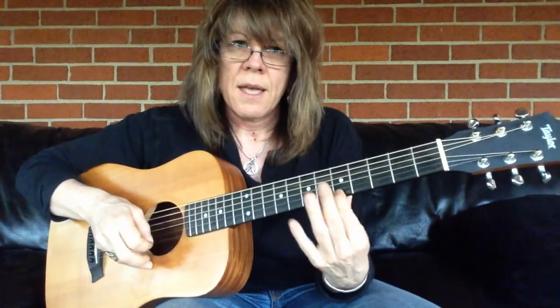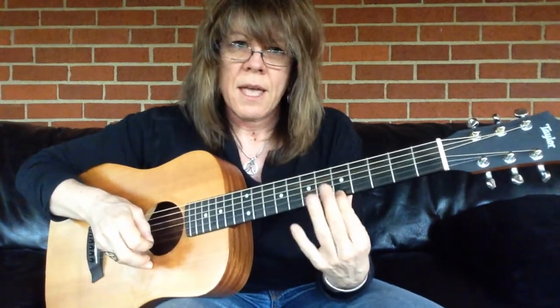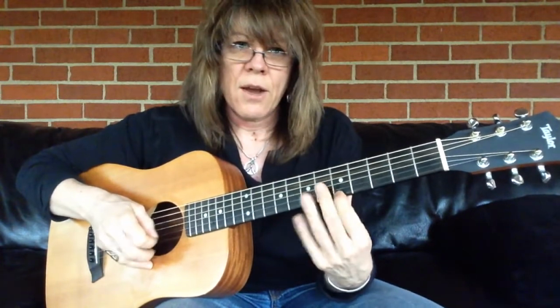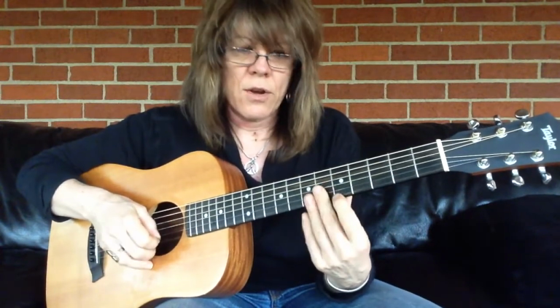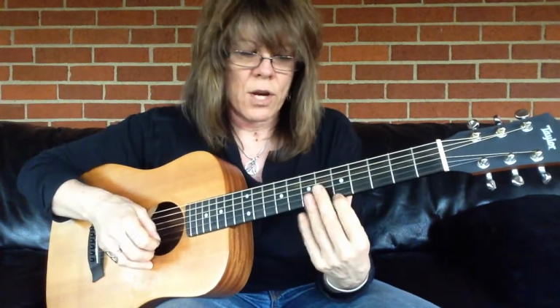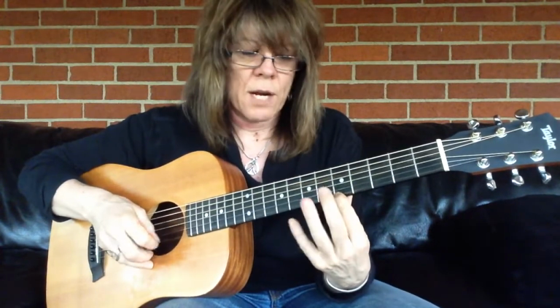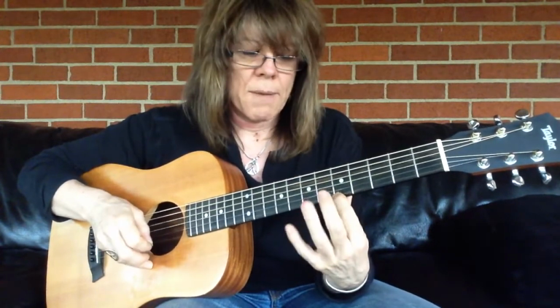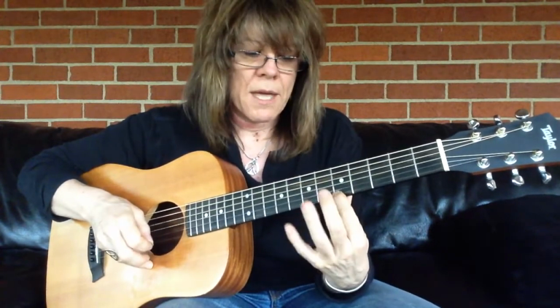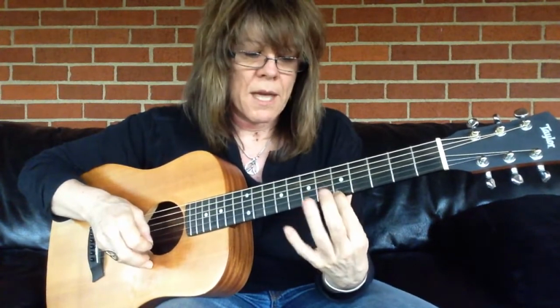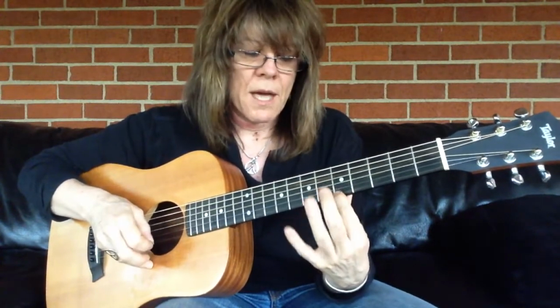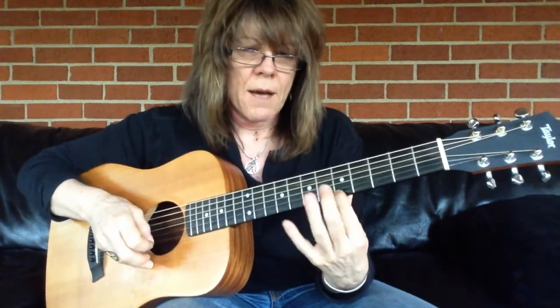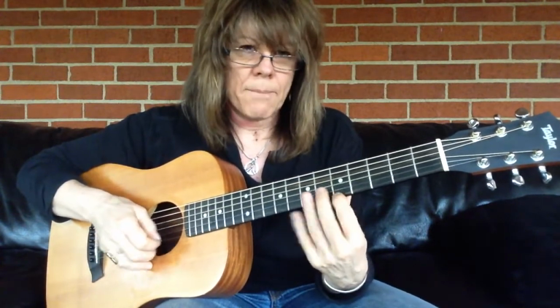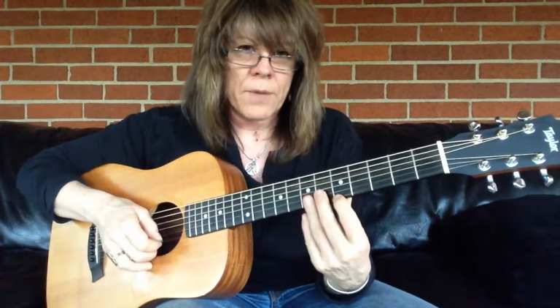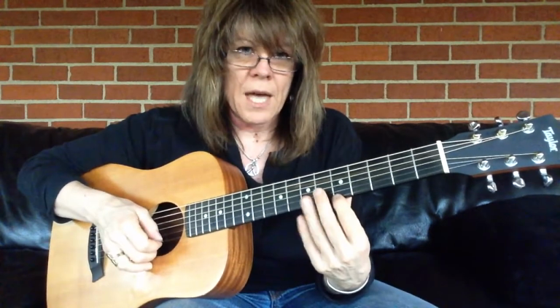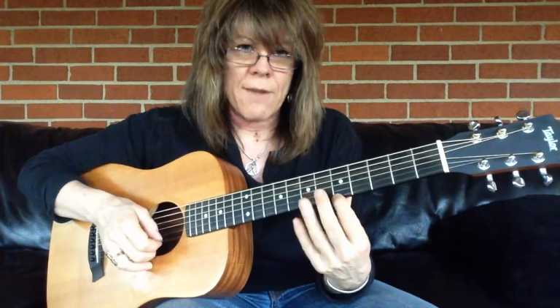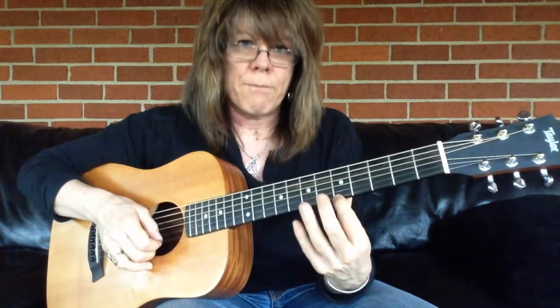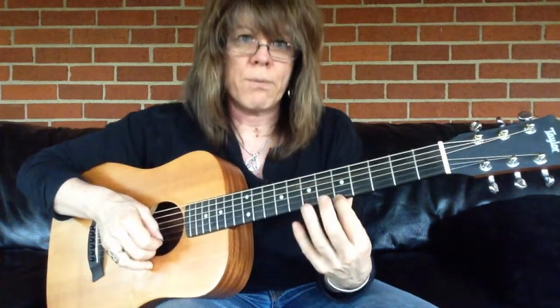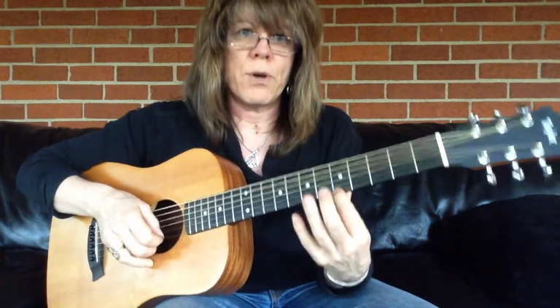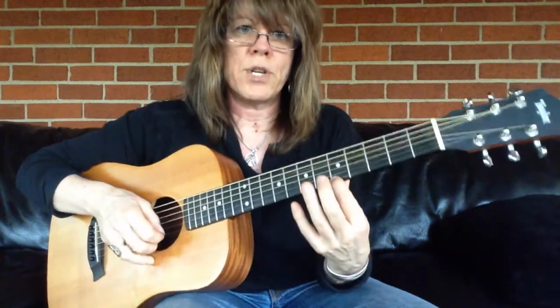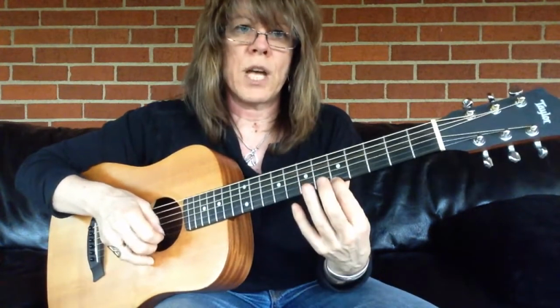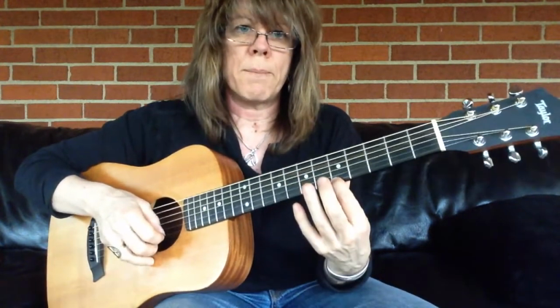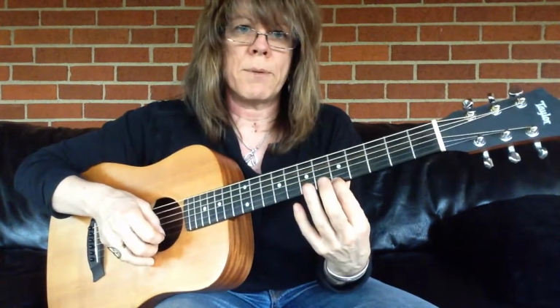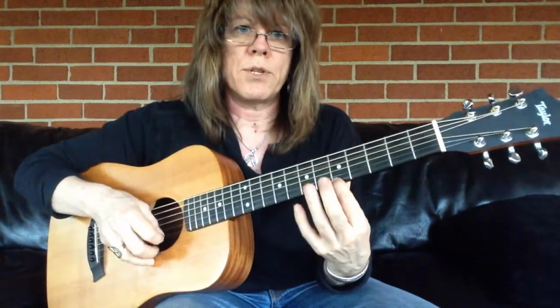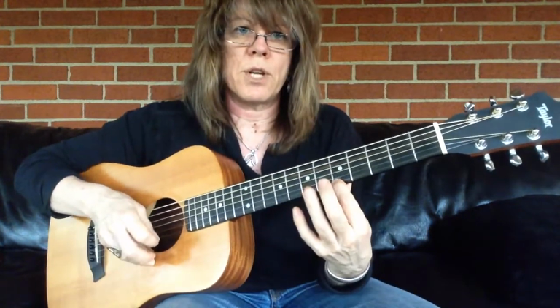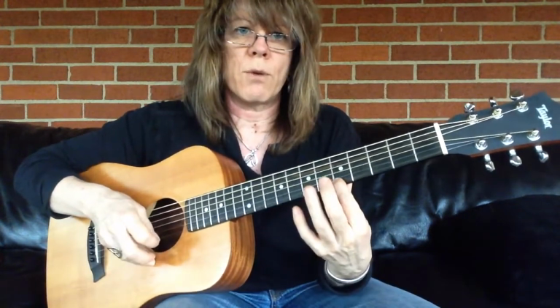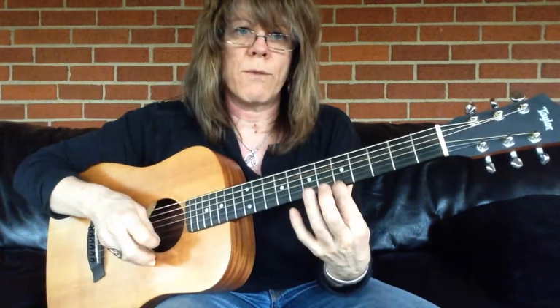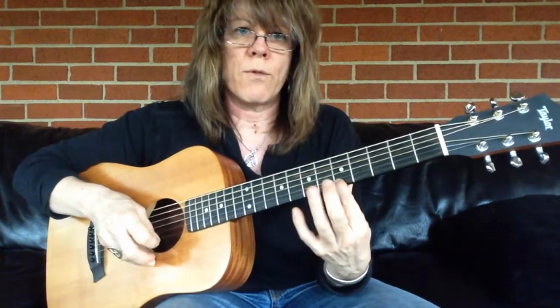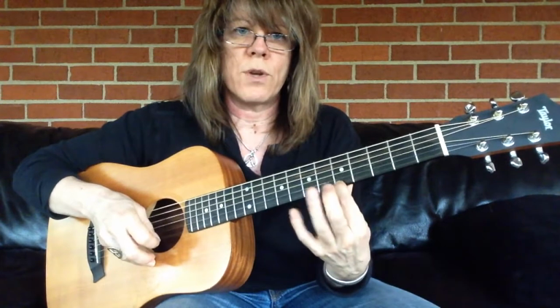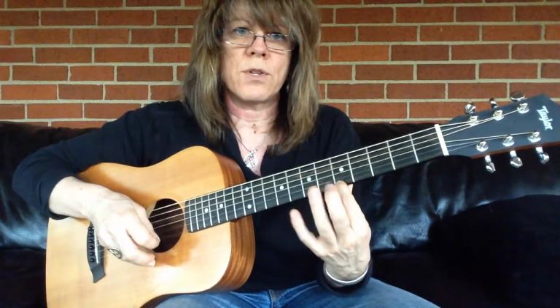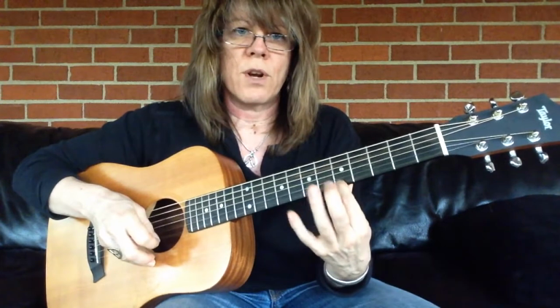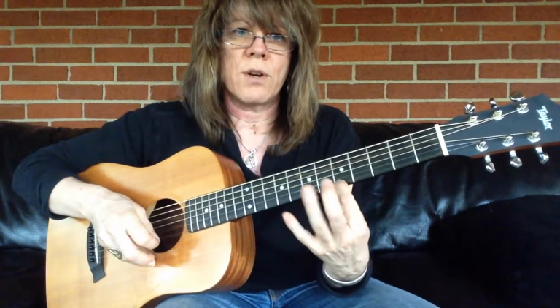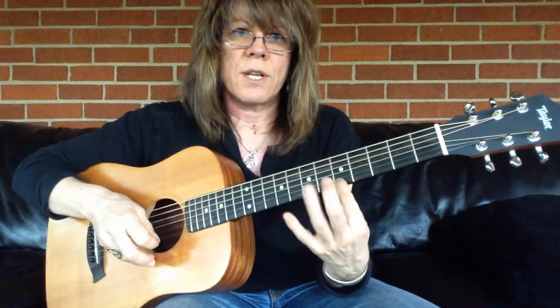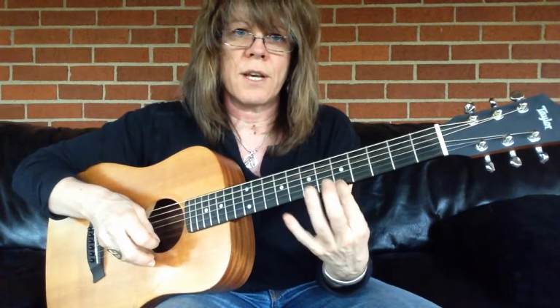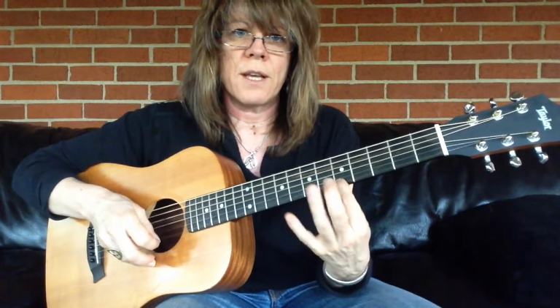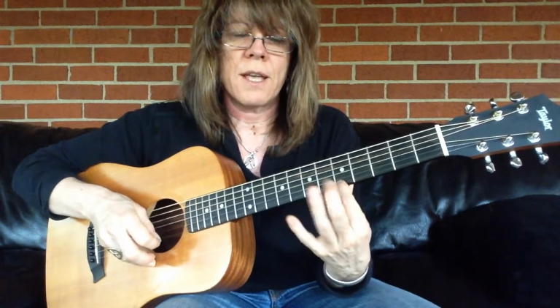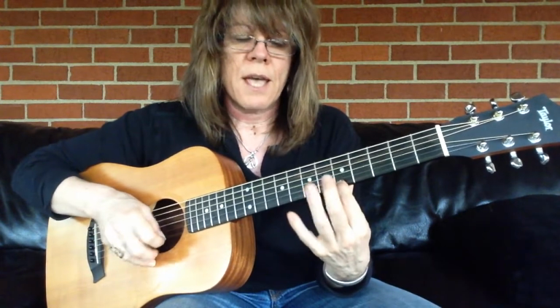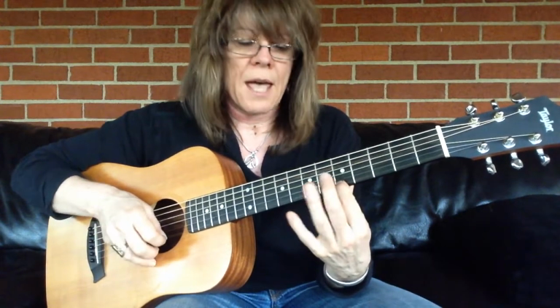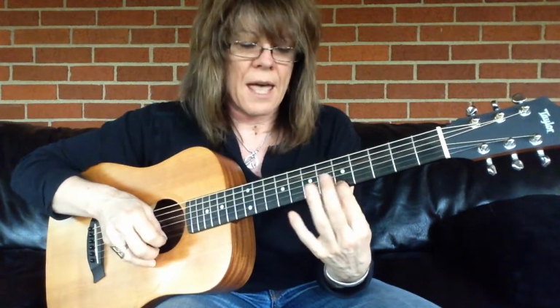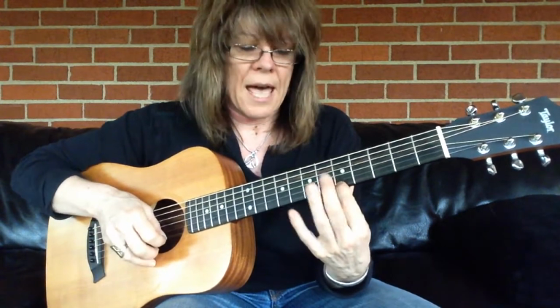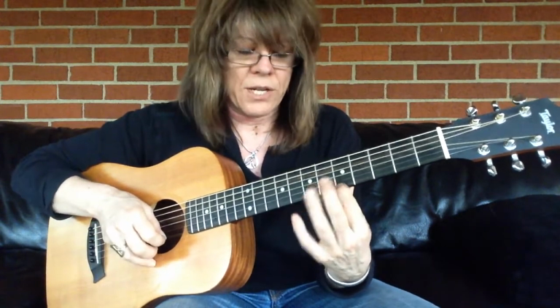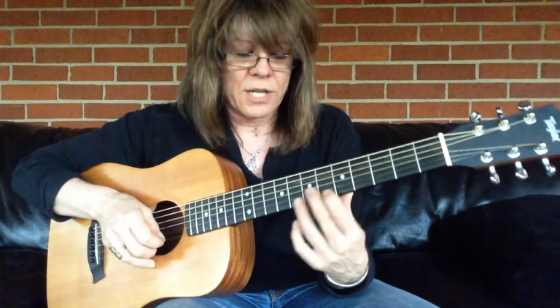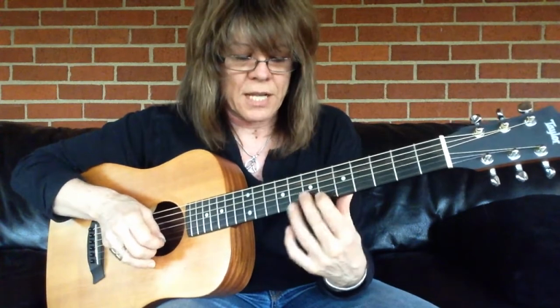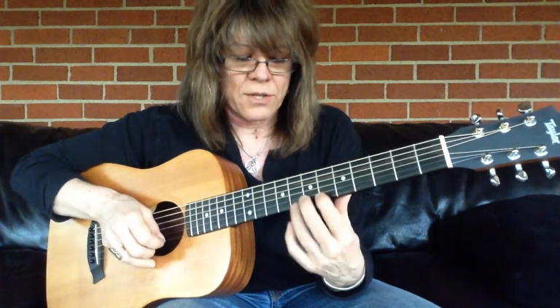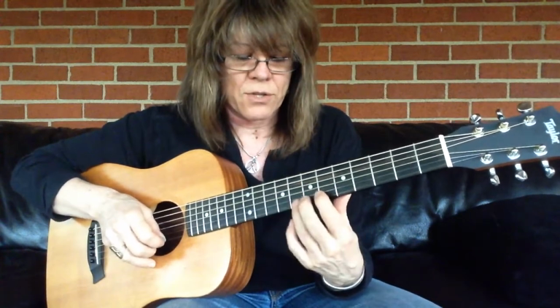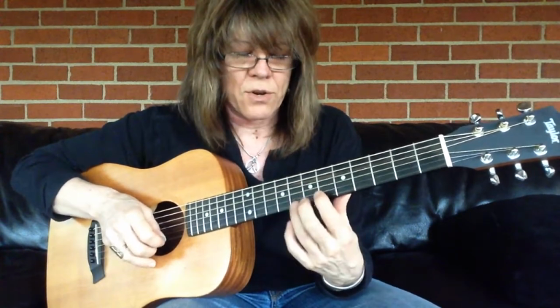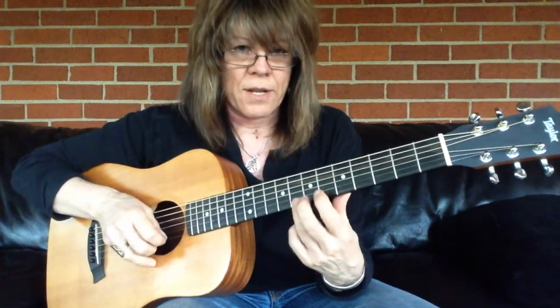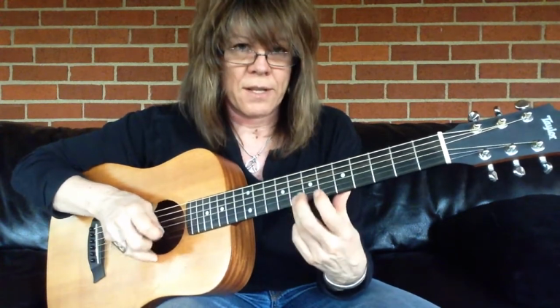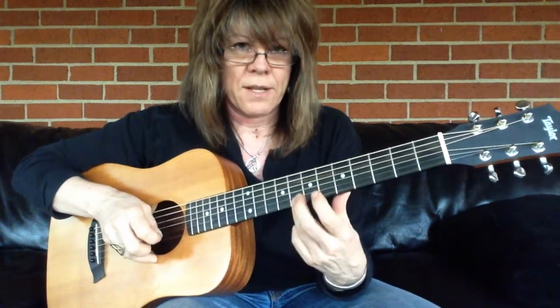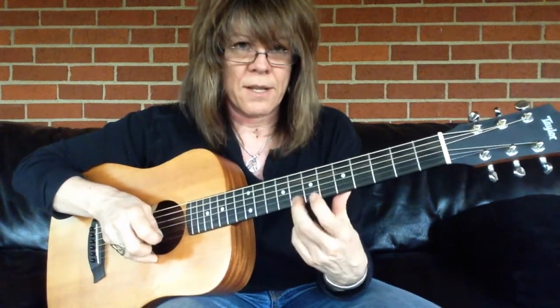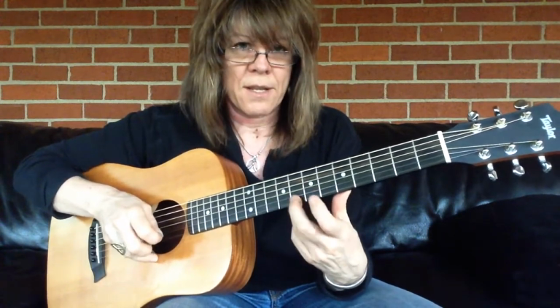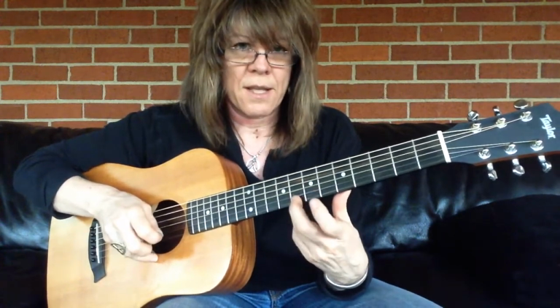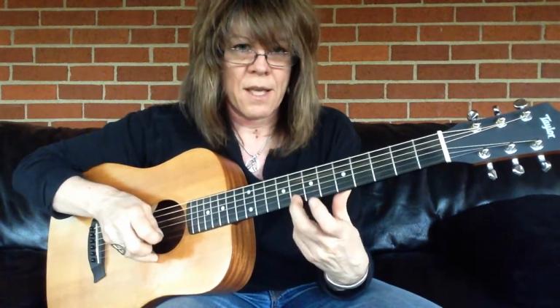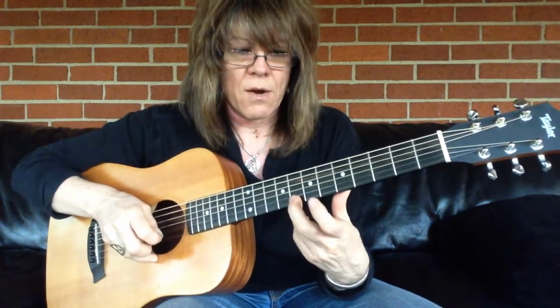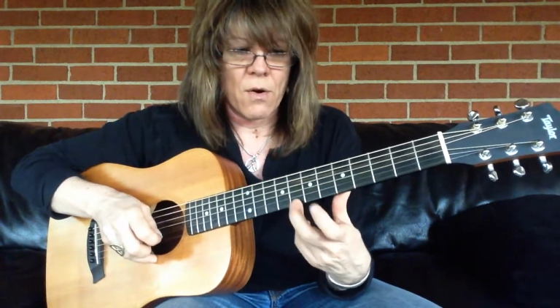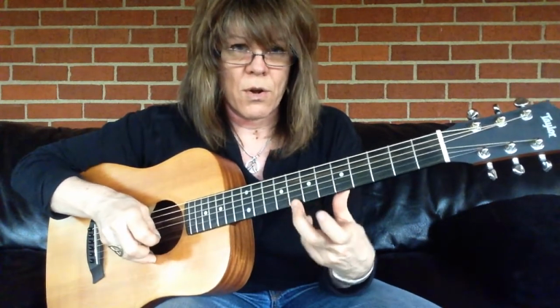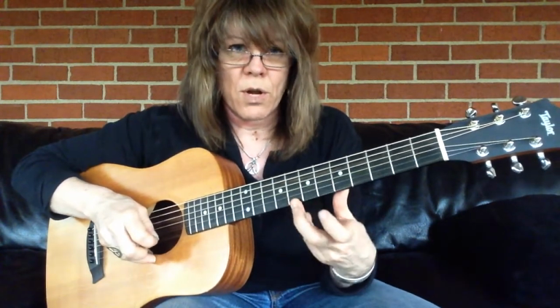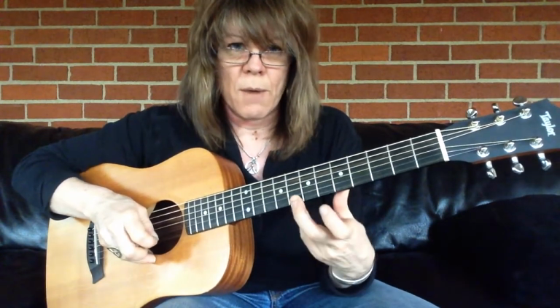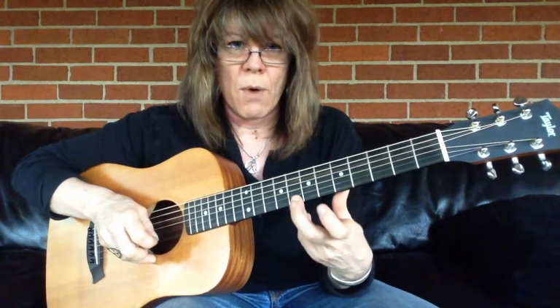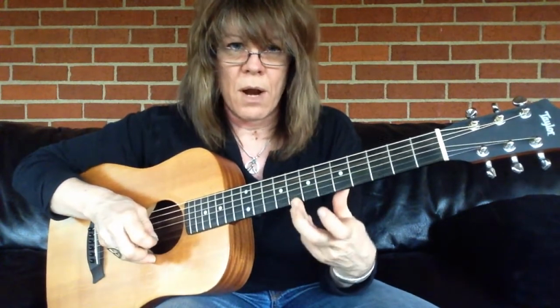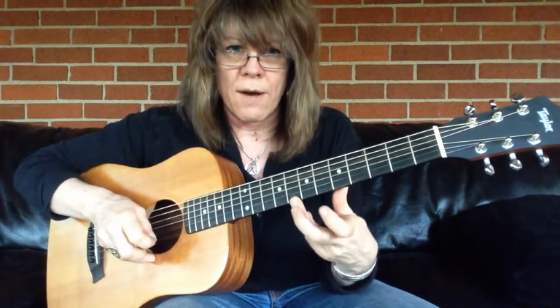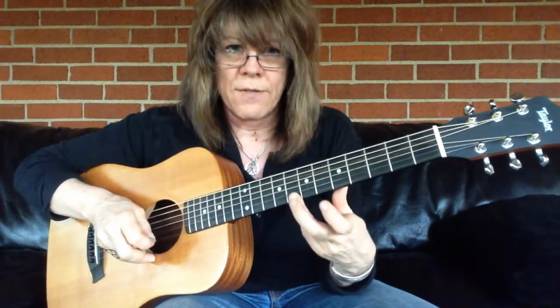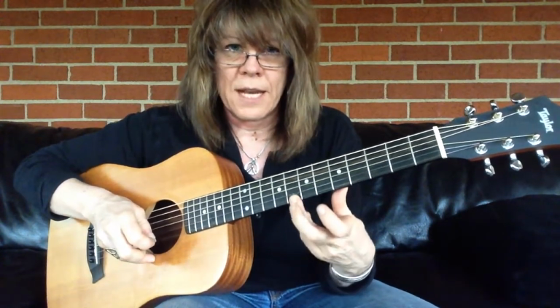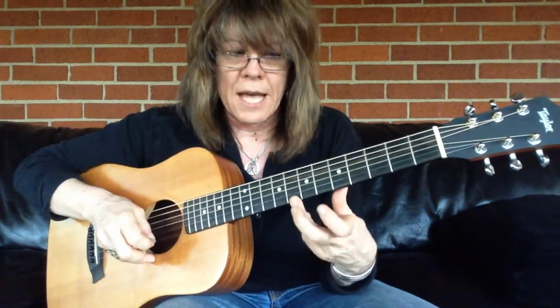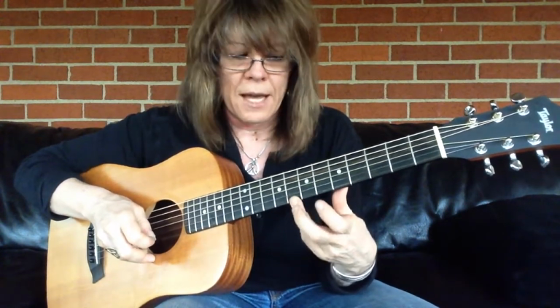Here, you're going to be kind of pushing up in general before you start to agitate the string, or you'll come right off the neck.